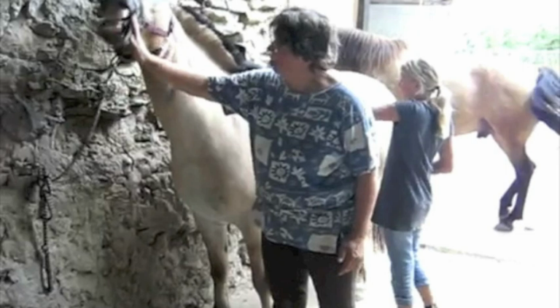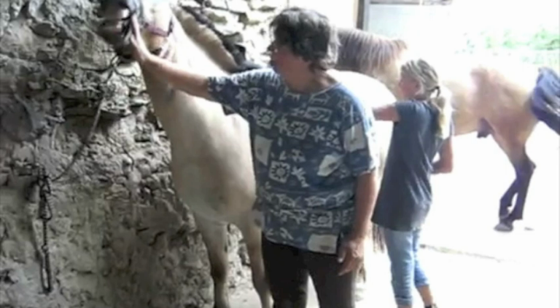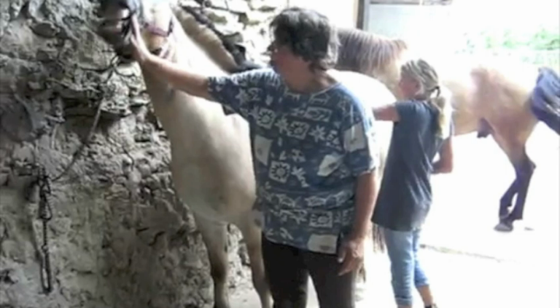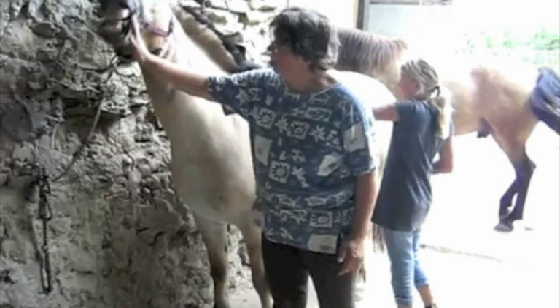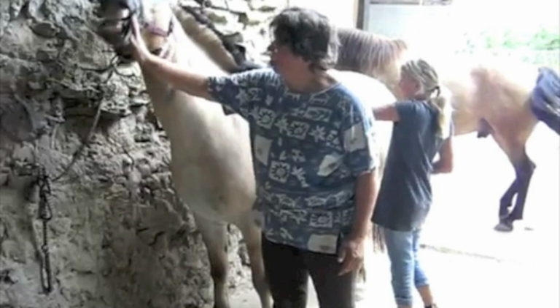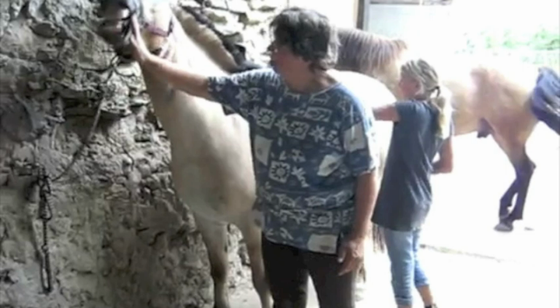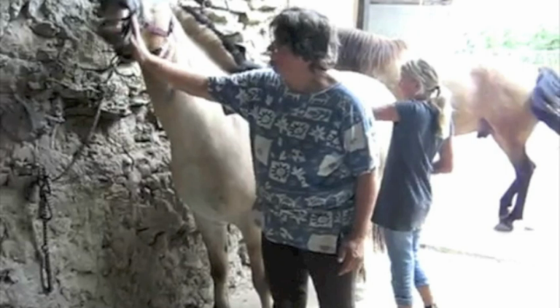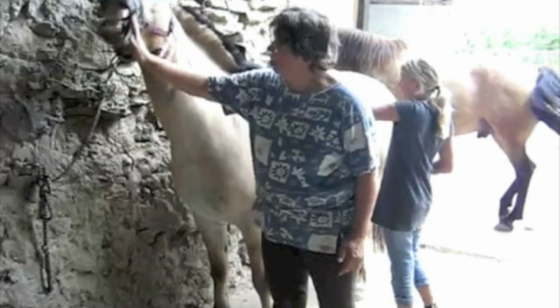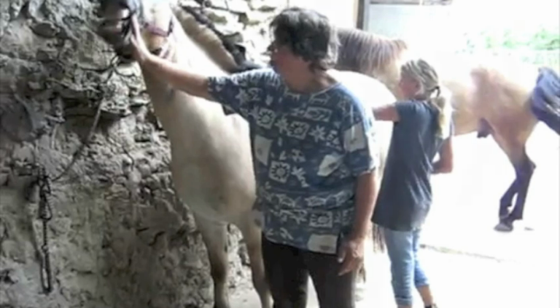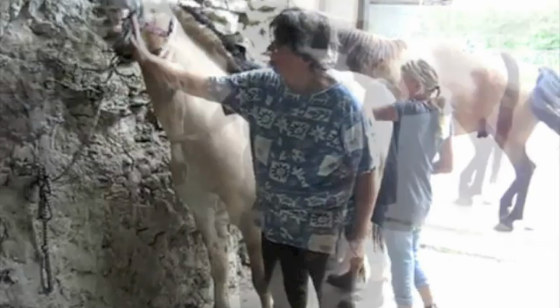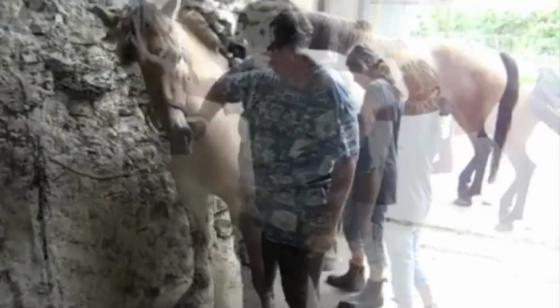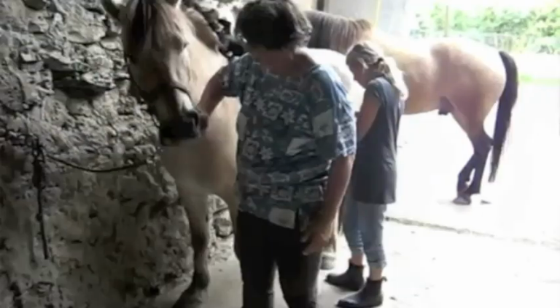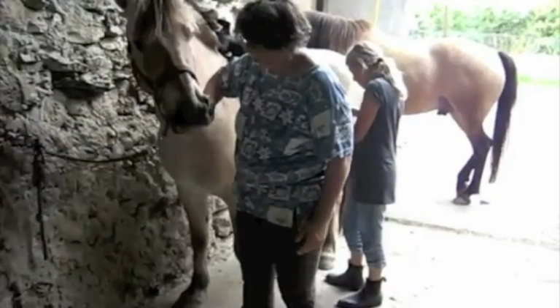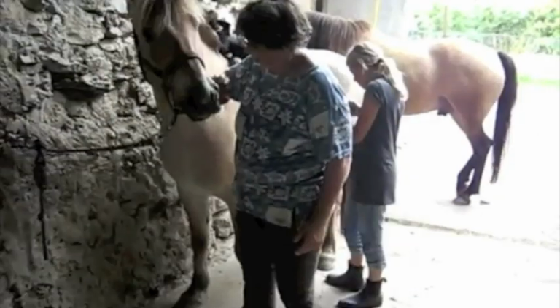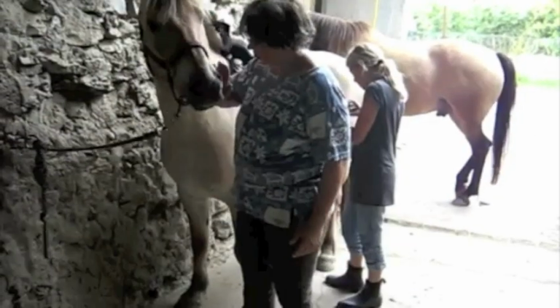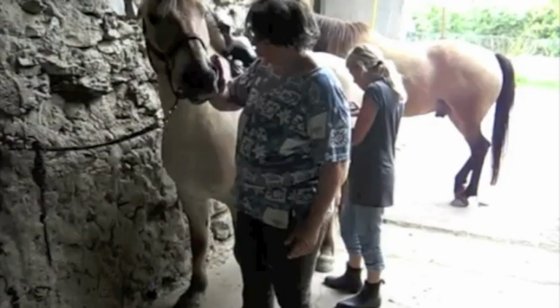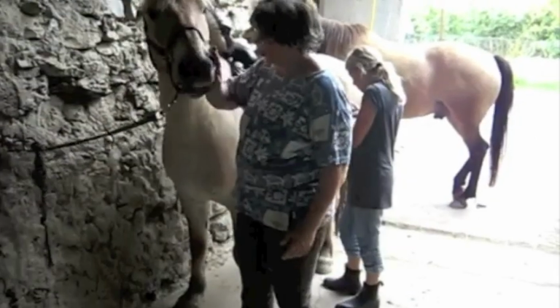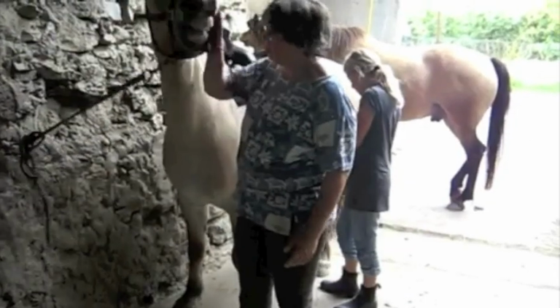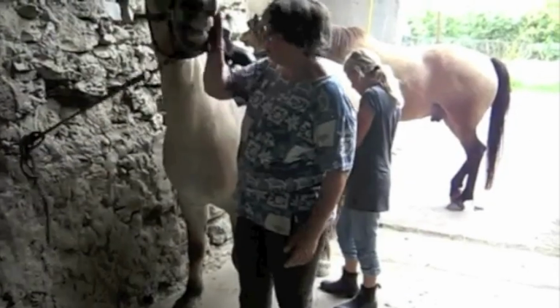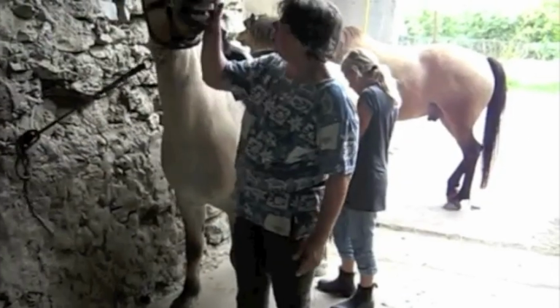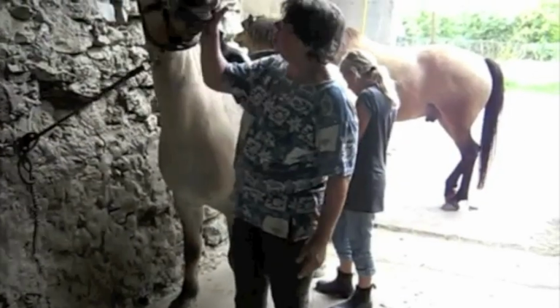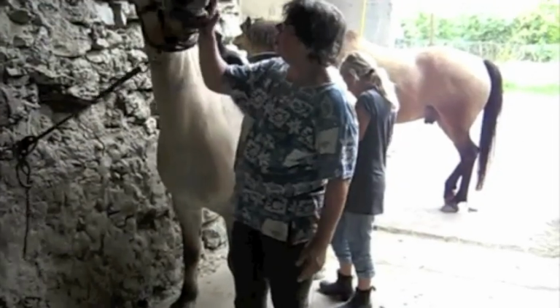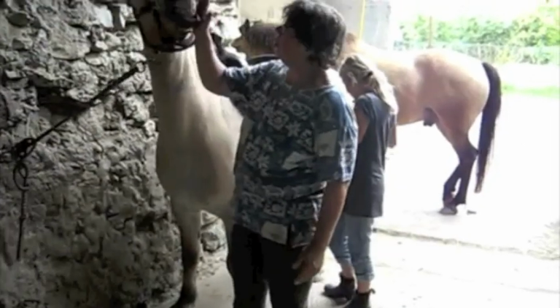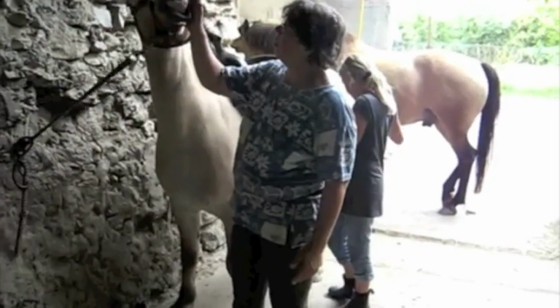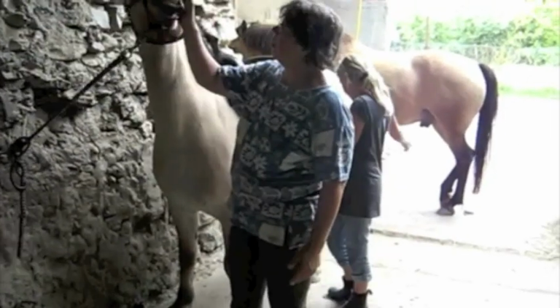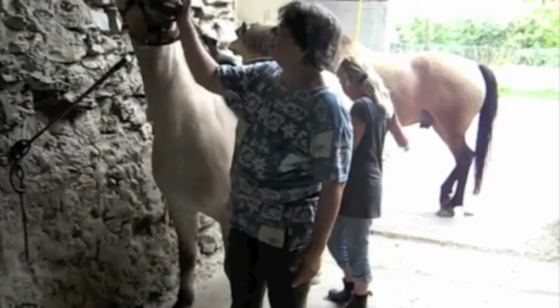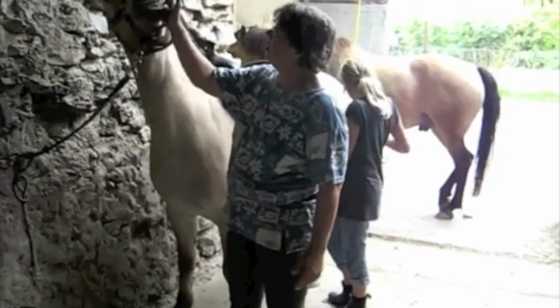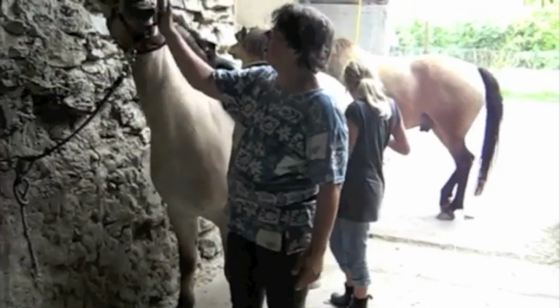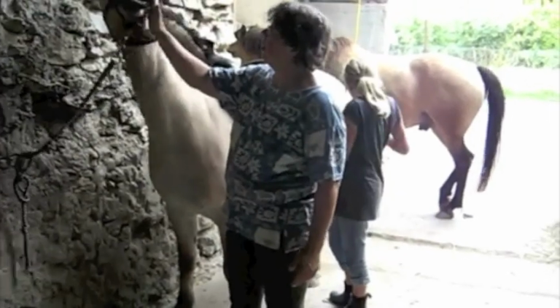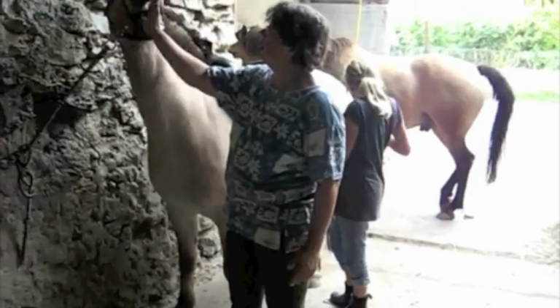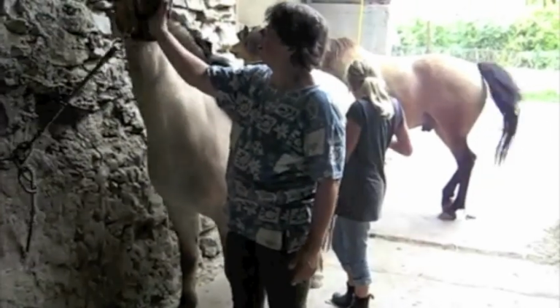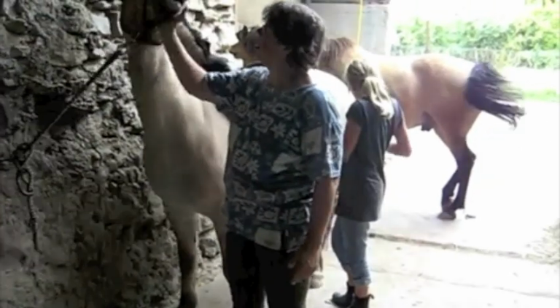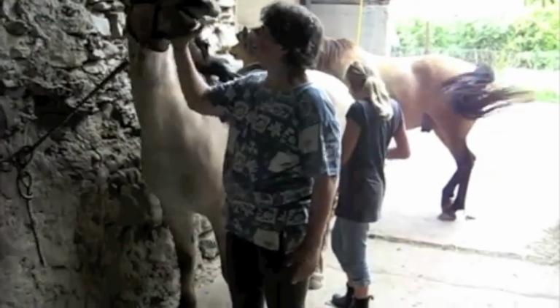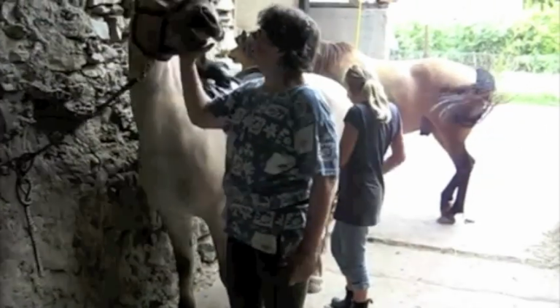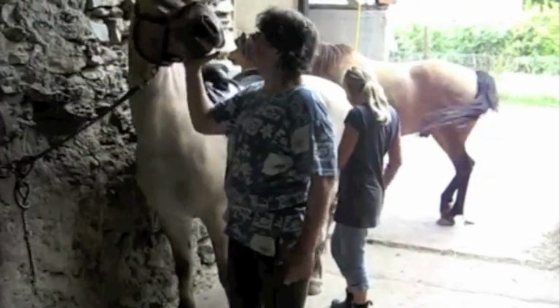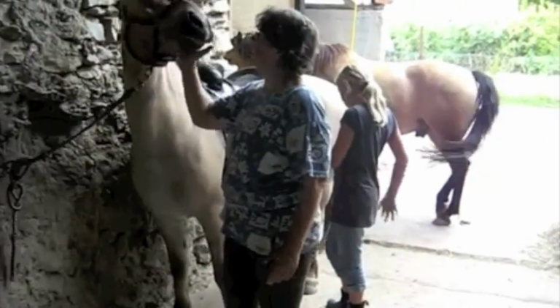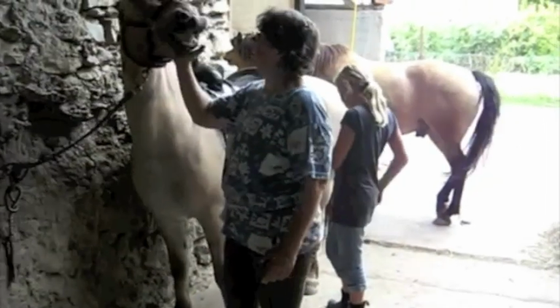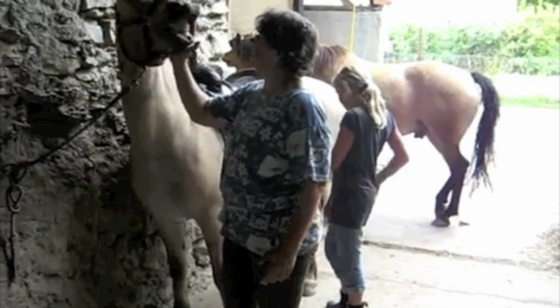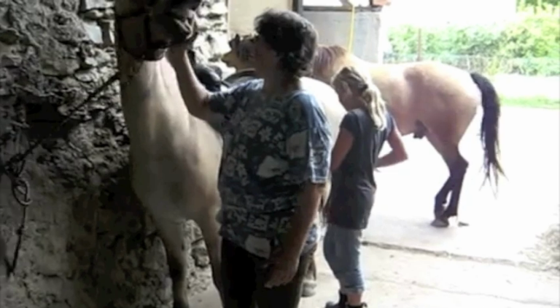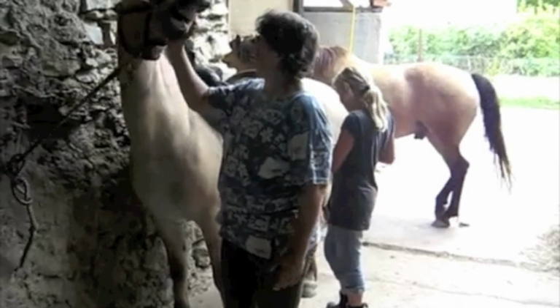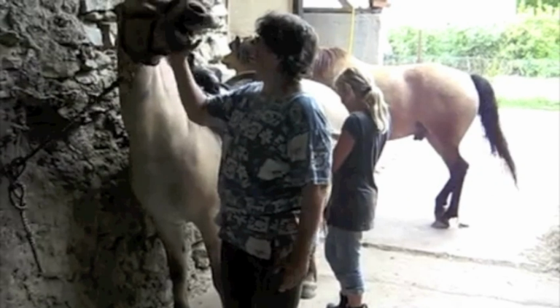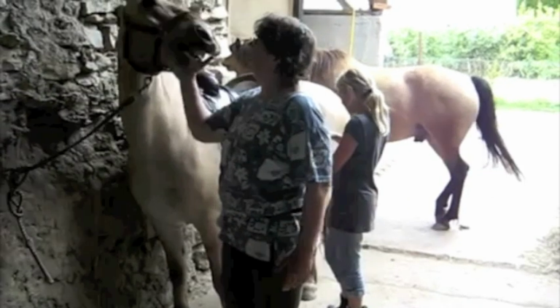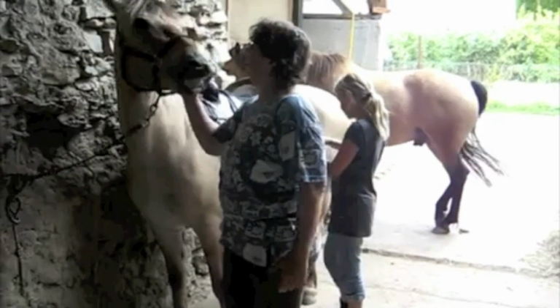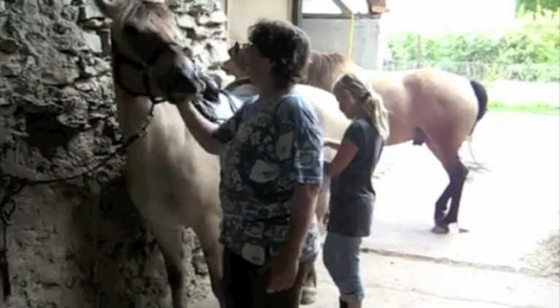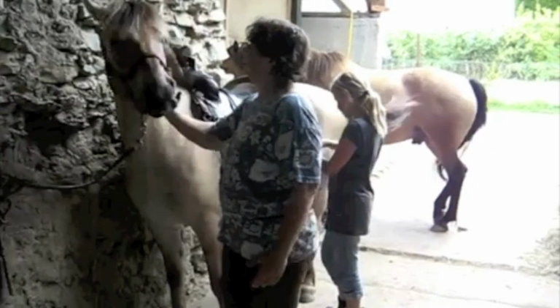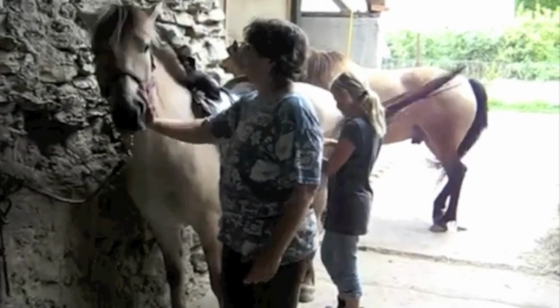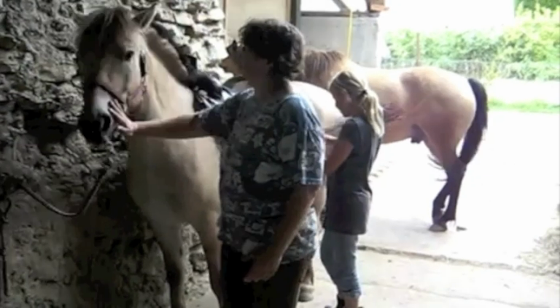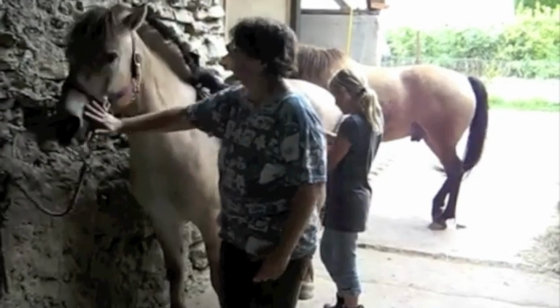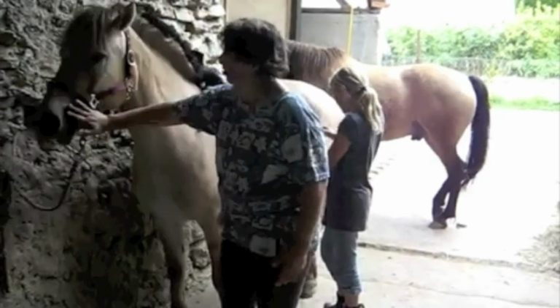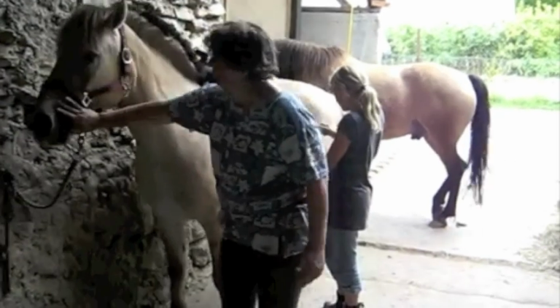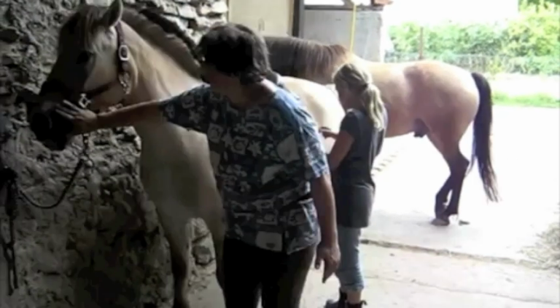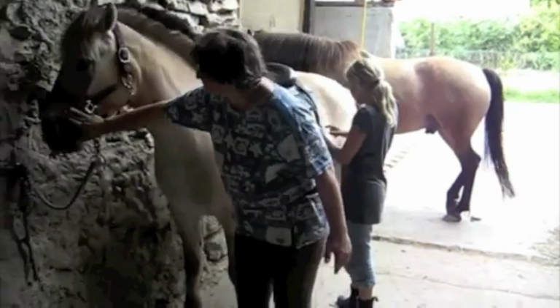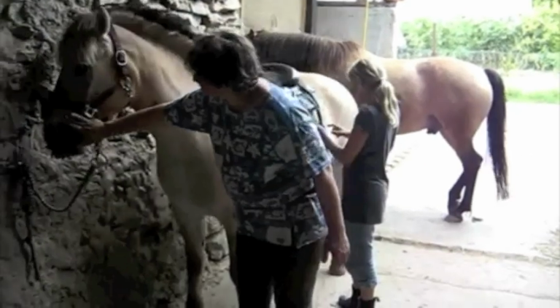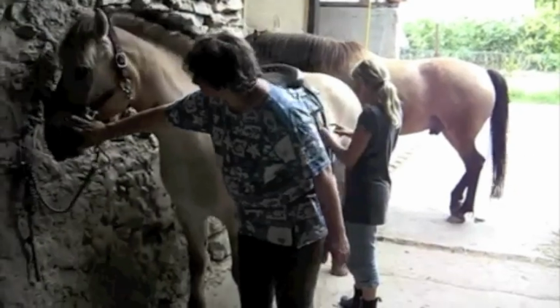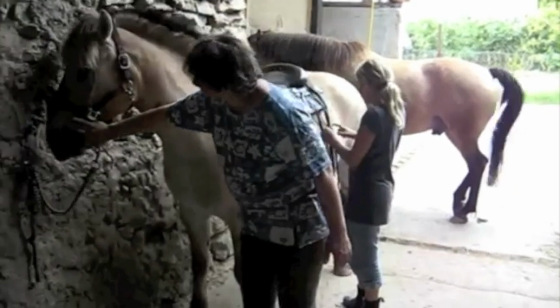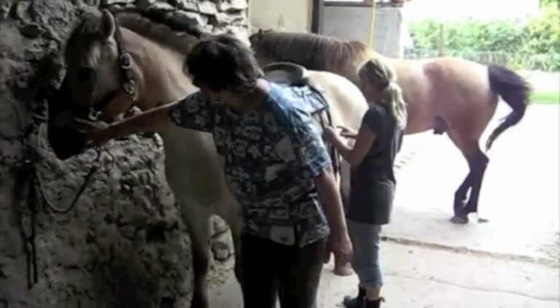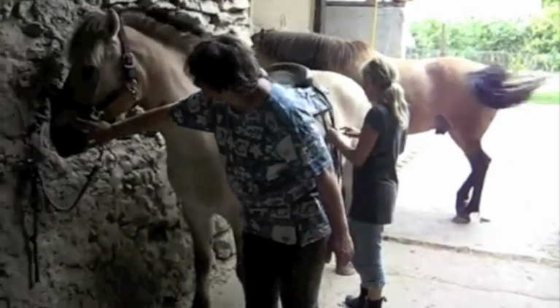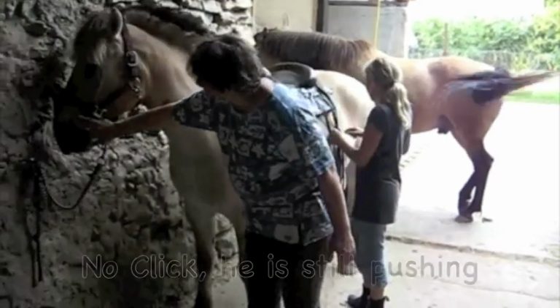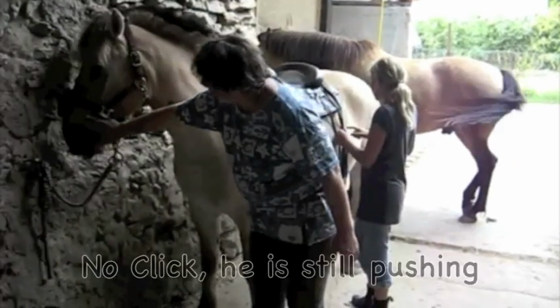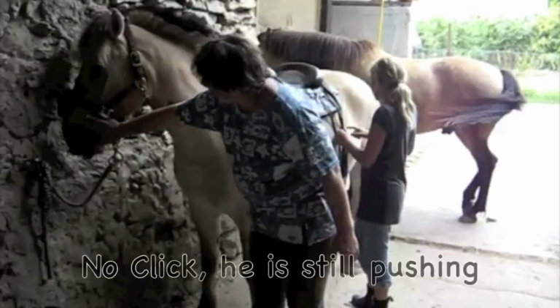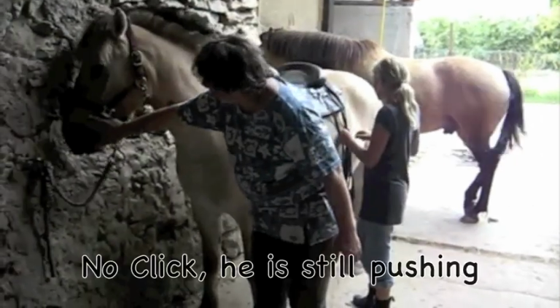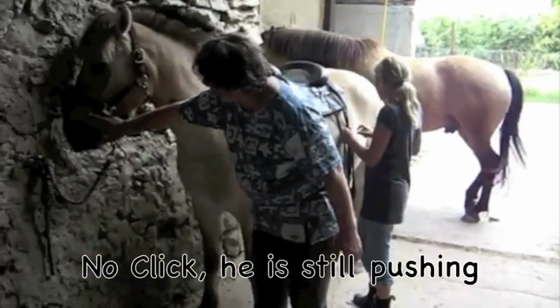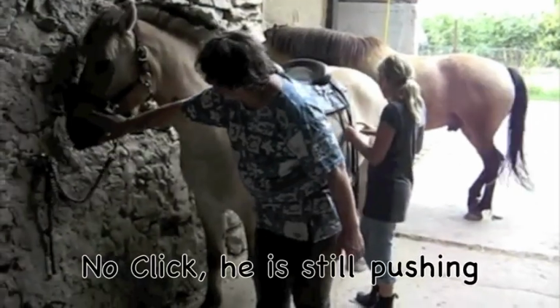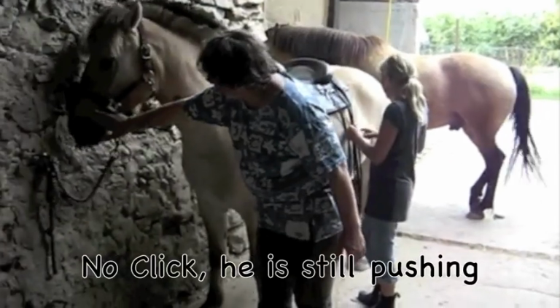In the beginning he was very pushy, so the criterion was: move away from my hand, don't push against it.